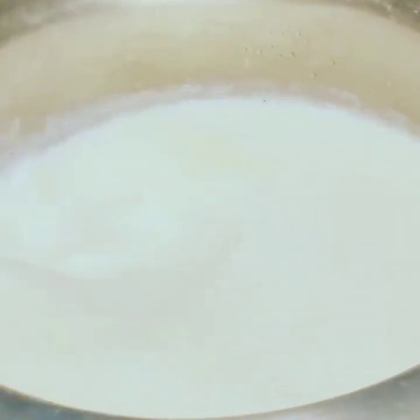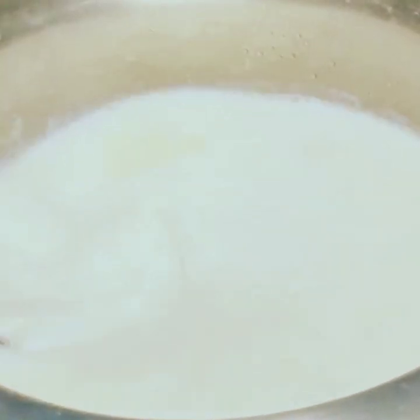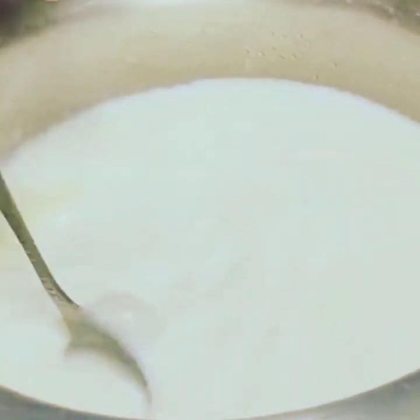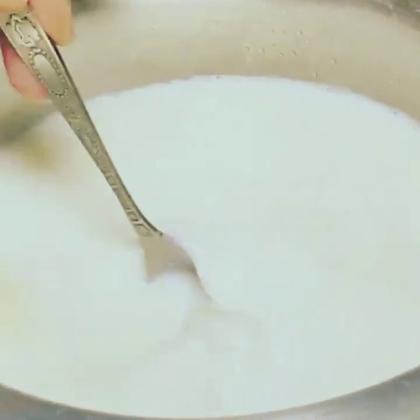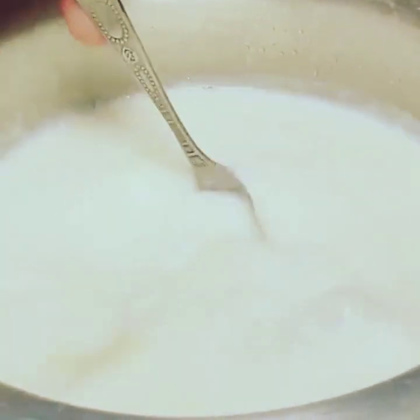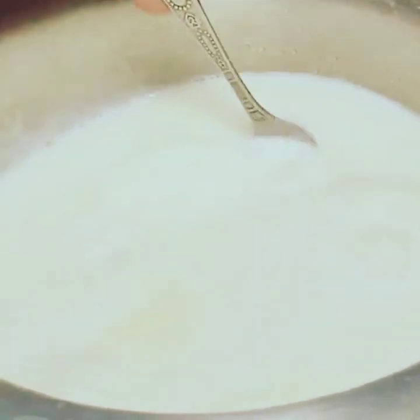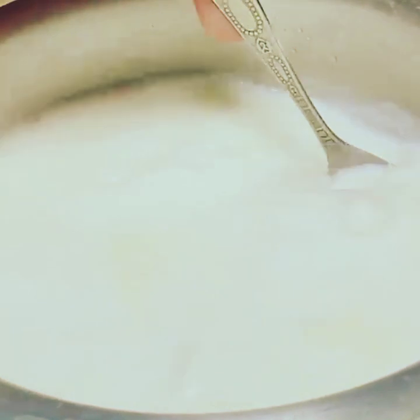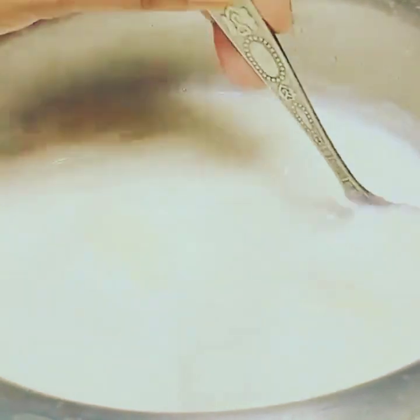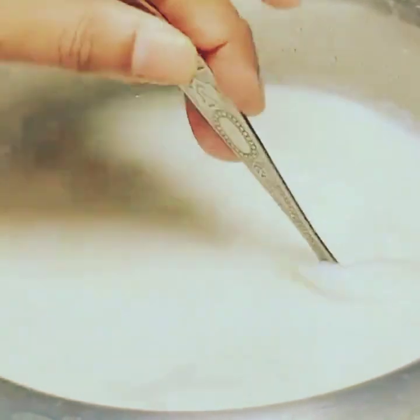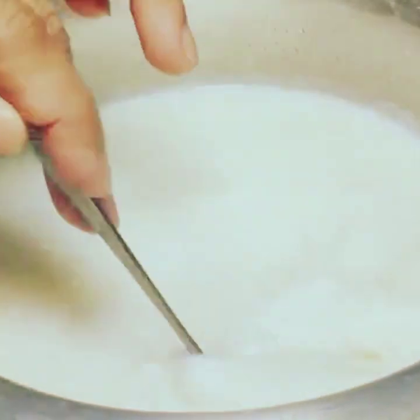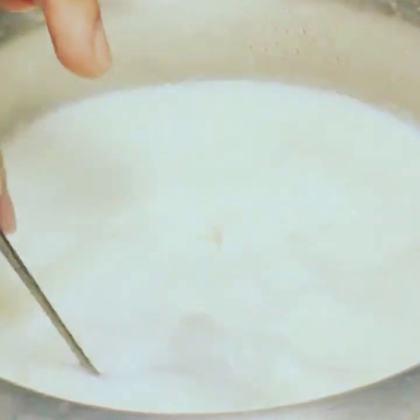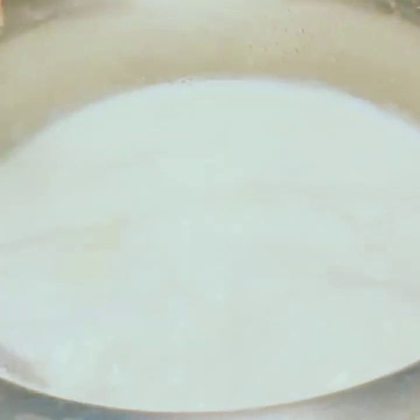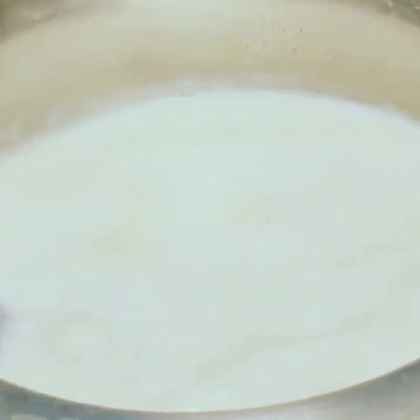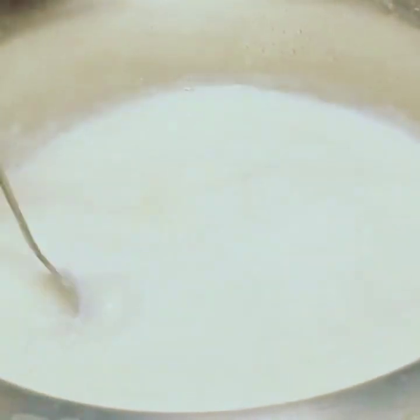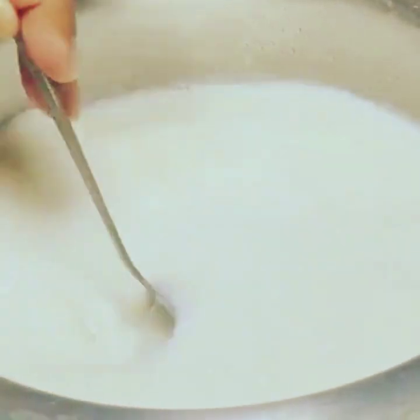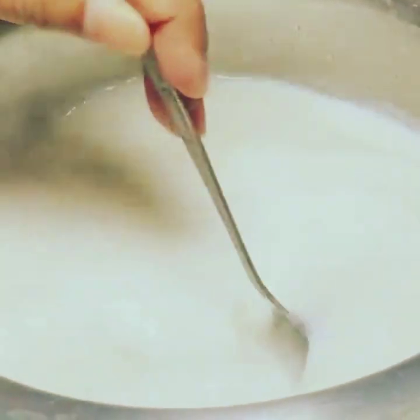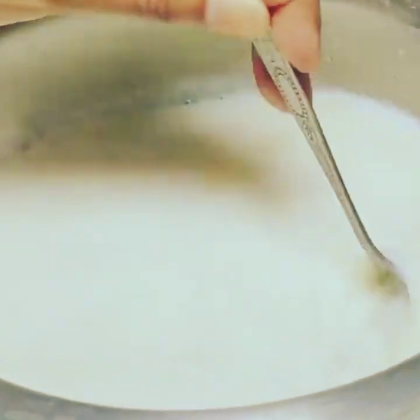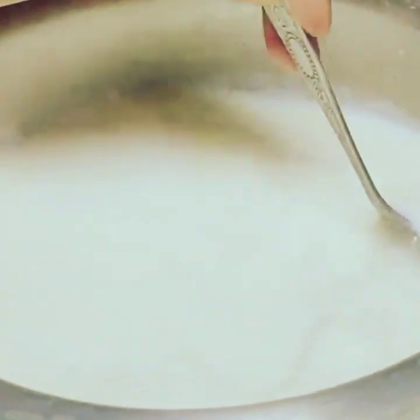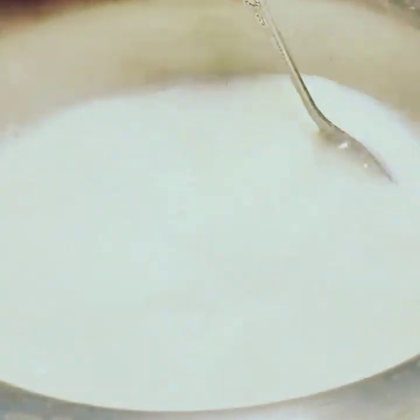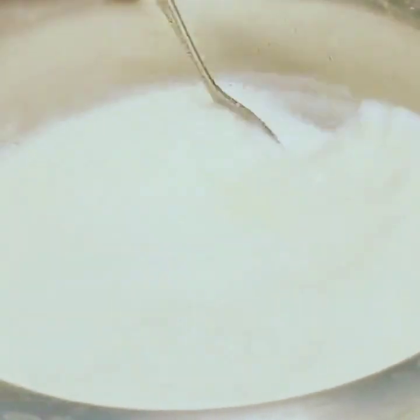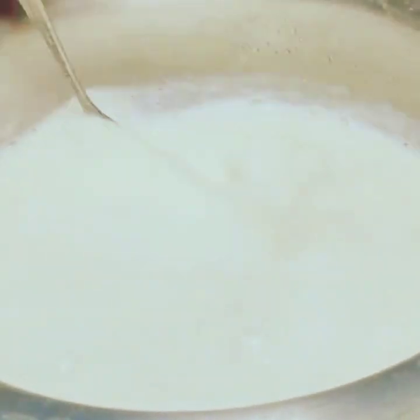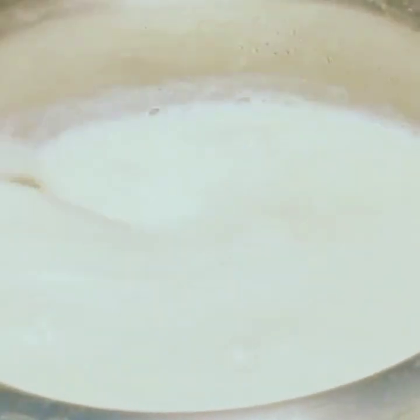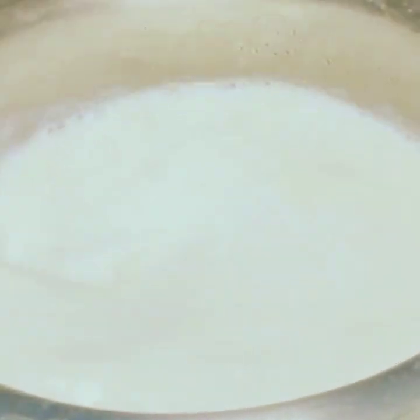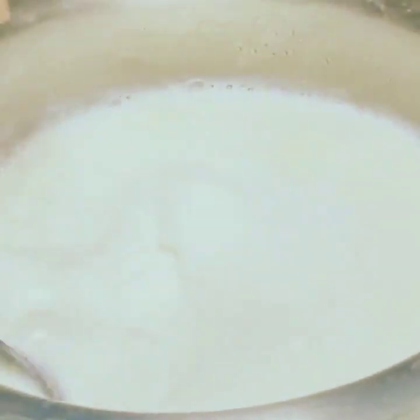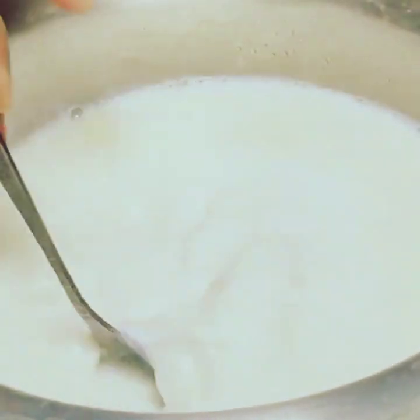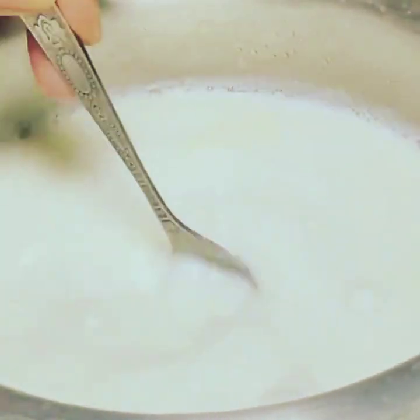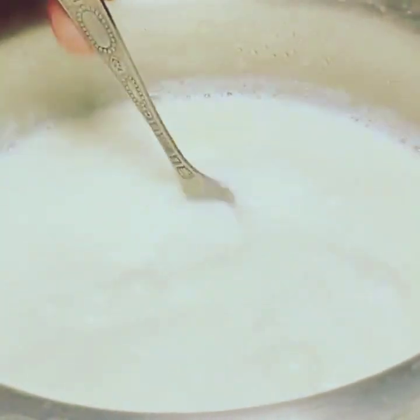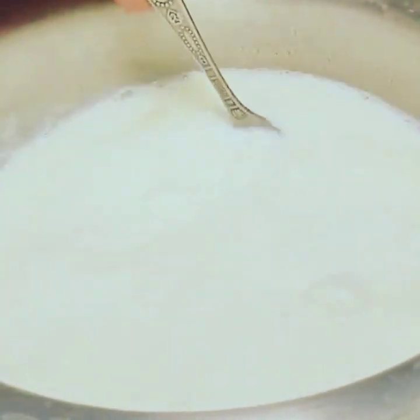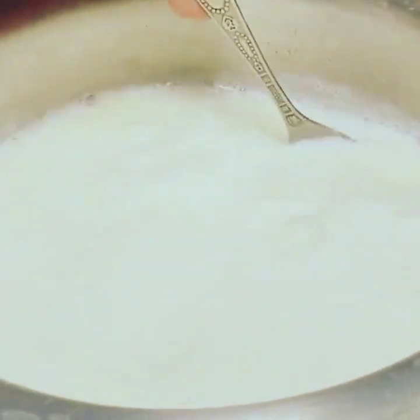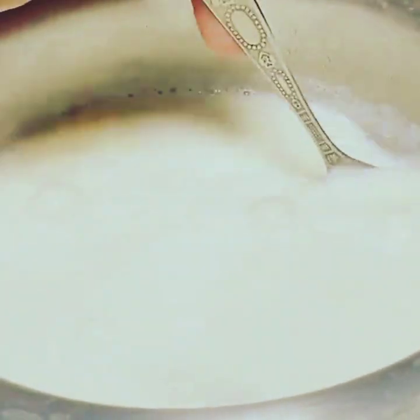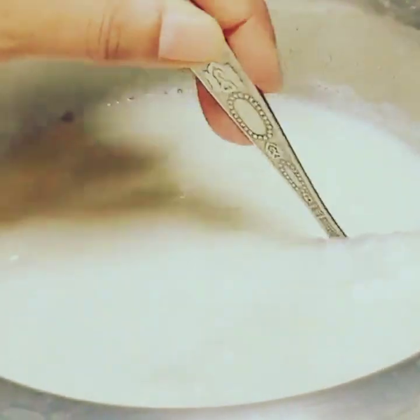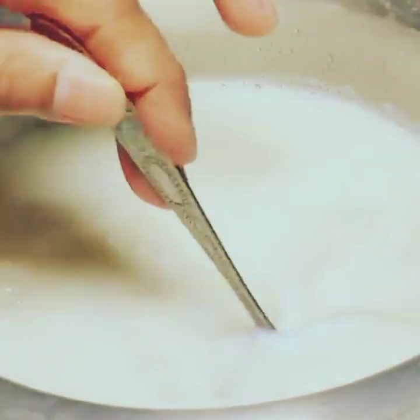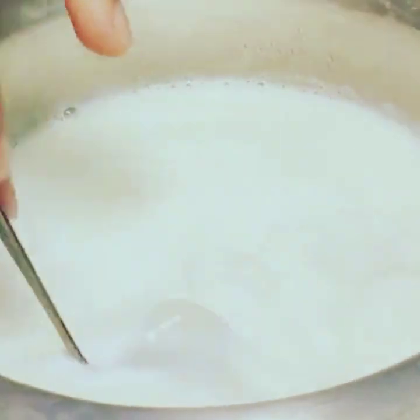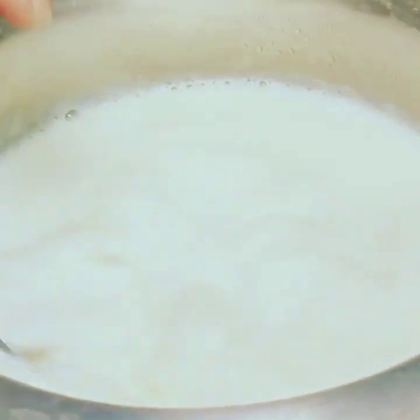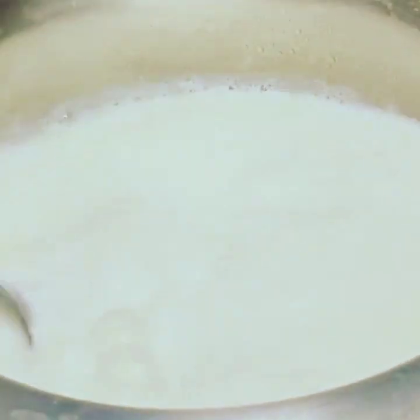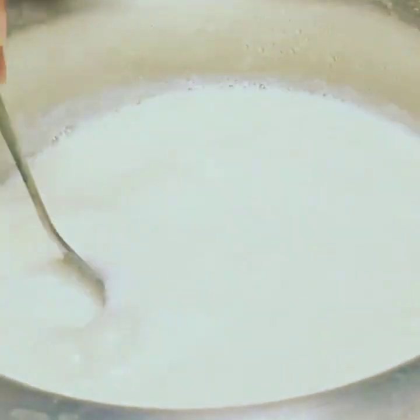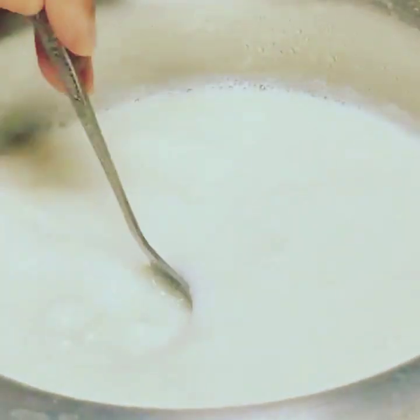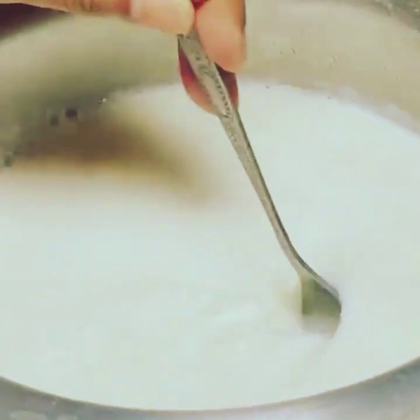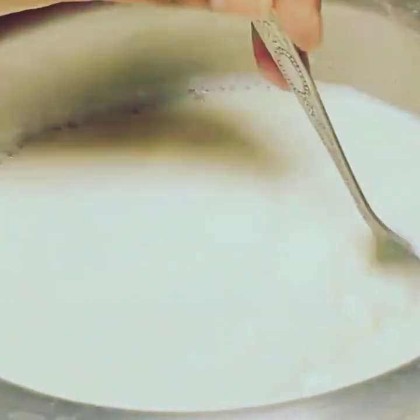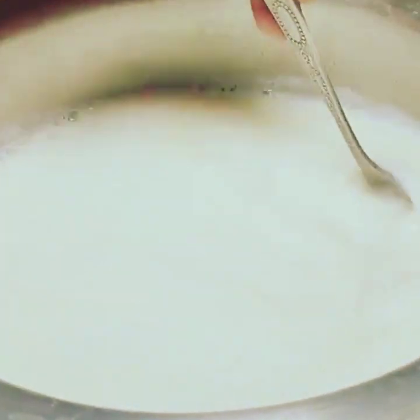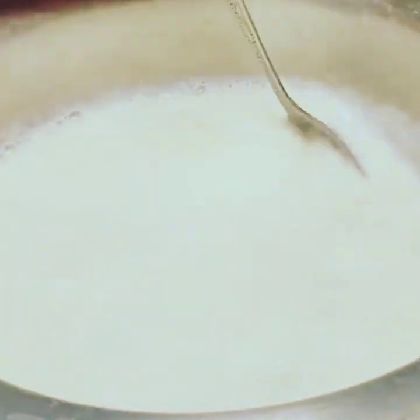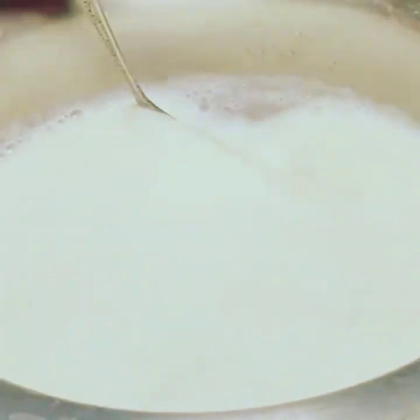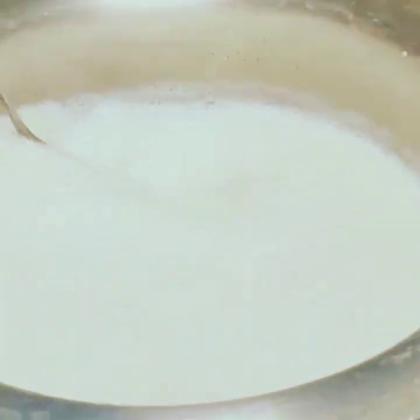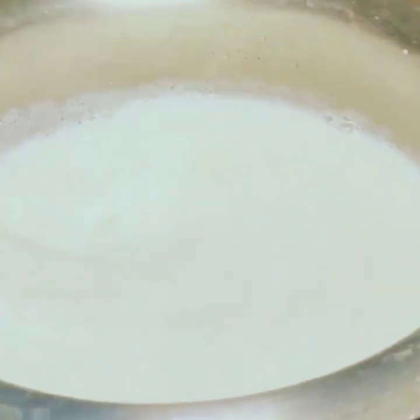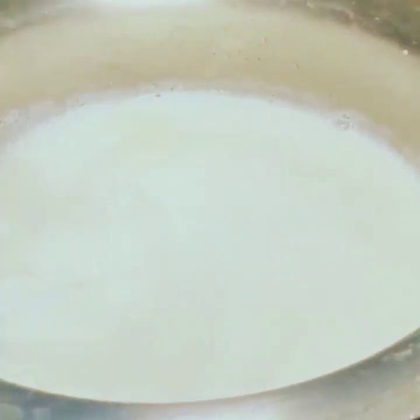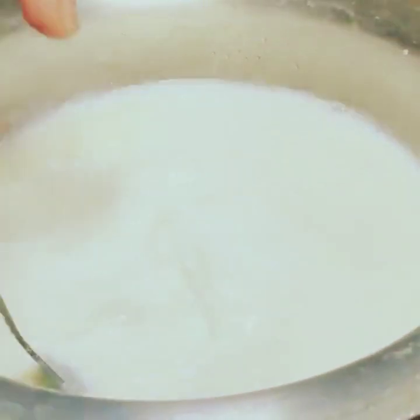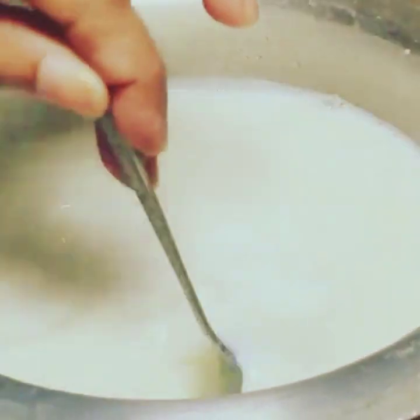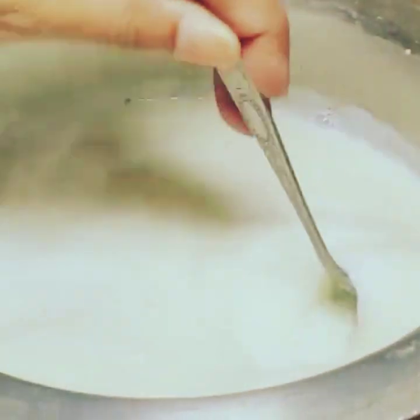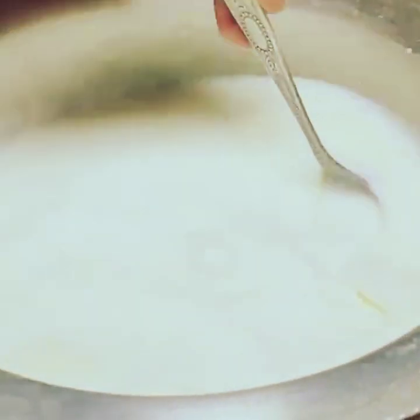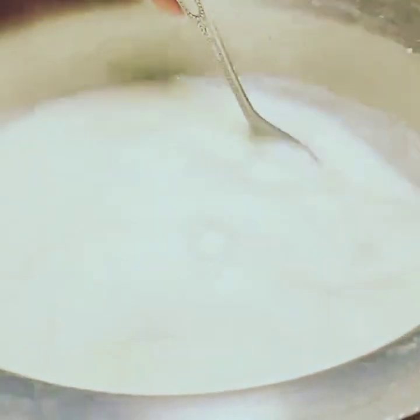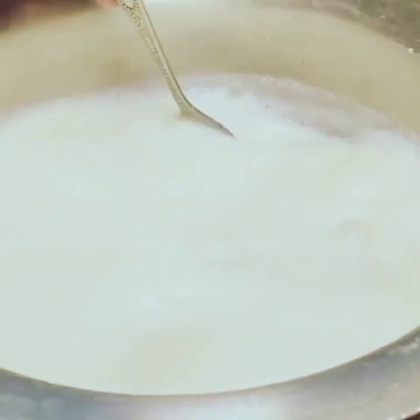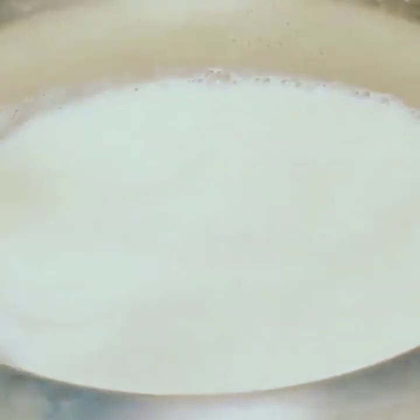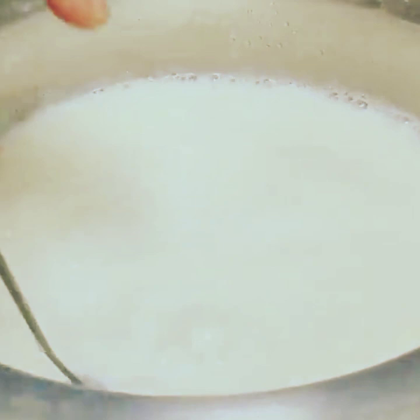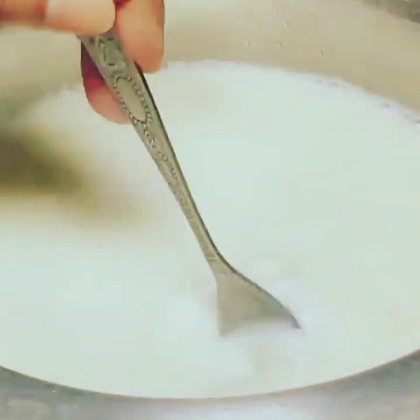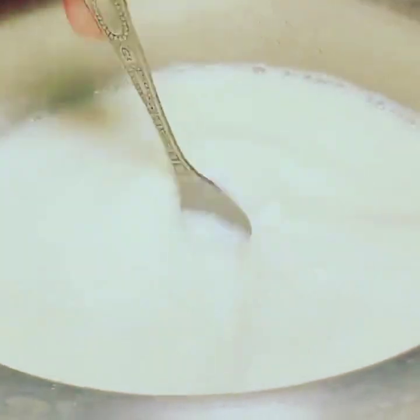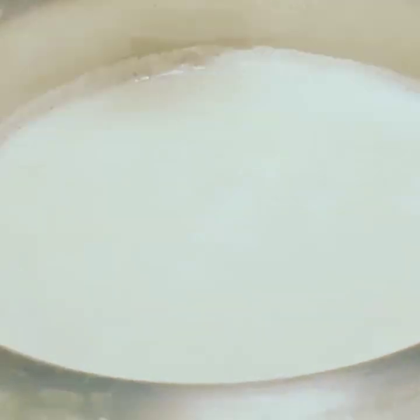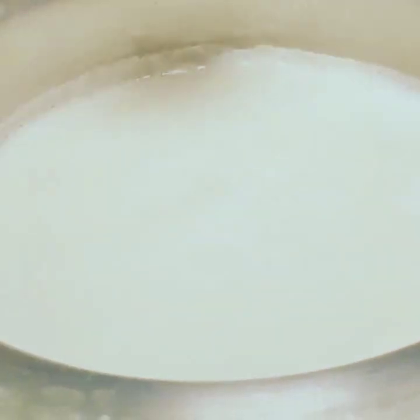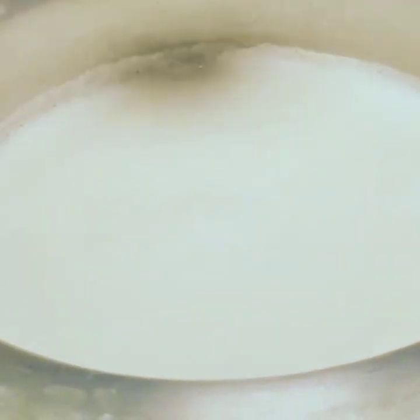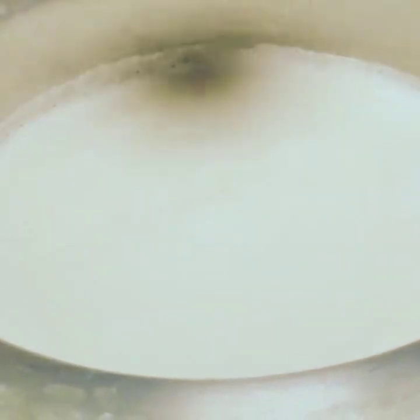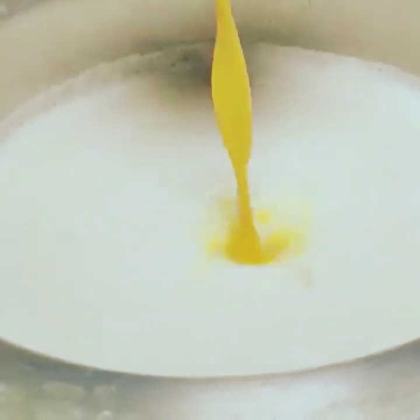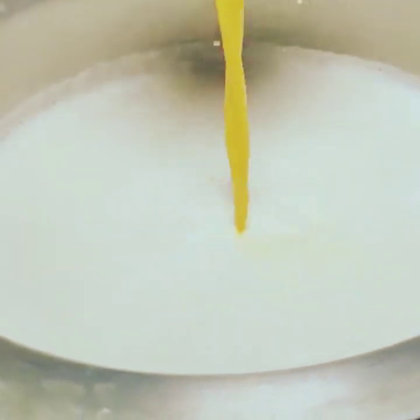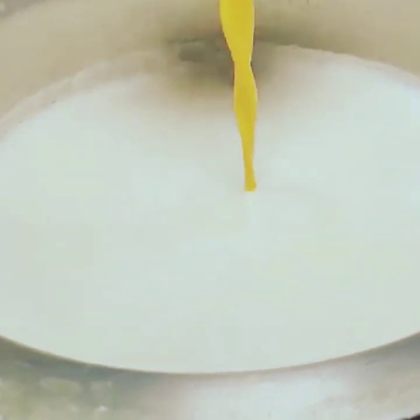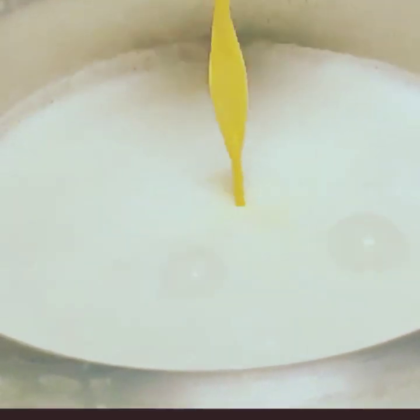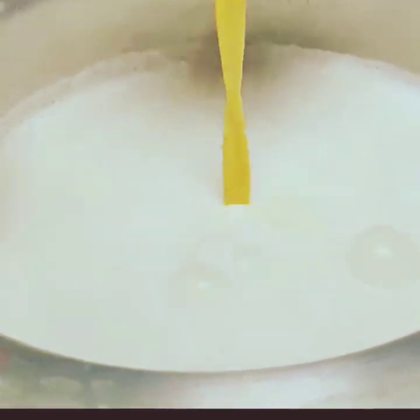You have to dissolve the chini on medium flame. You can see that the chini has dissolved well. After it dissolves, it will go into the custard.